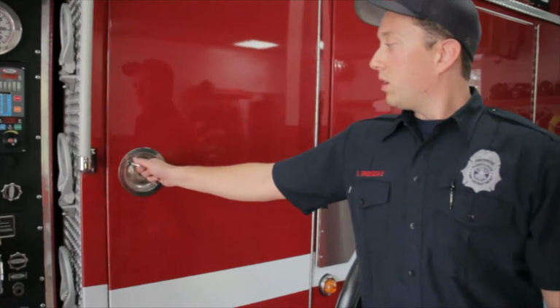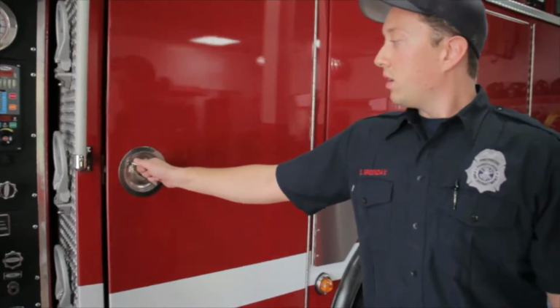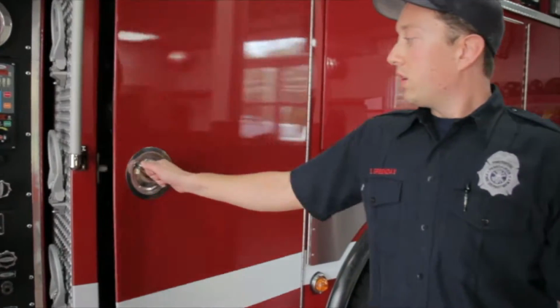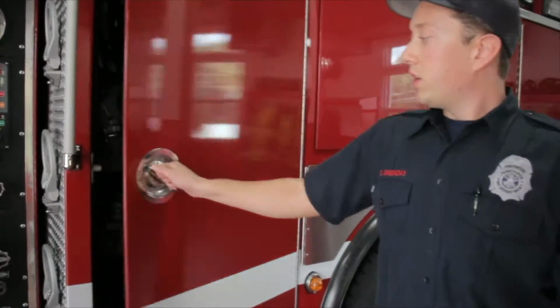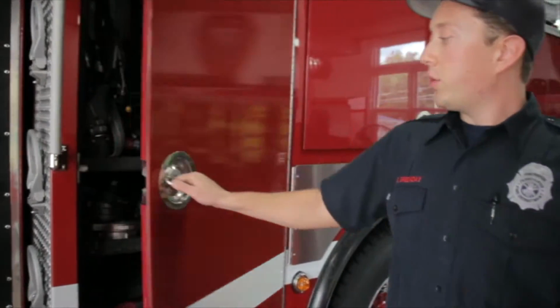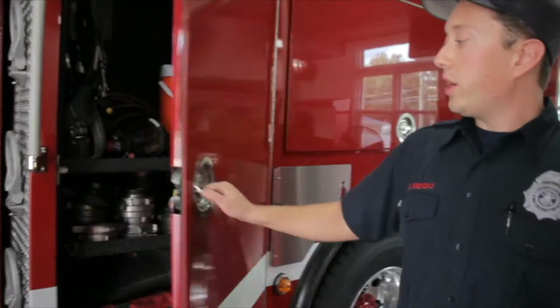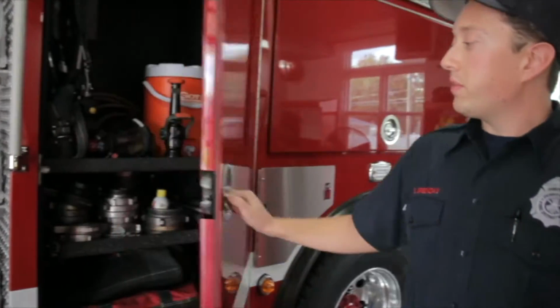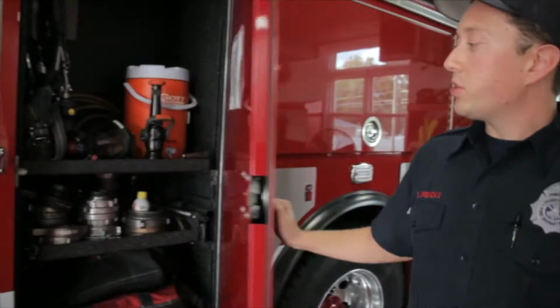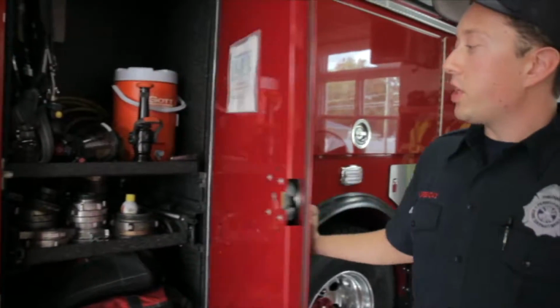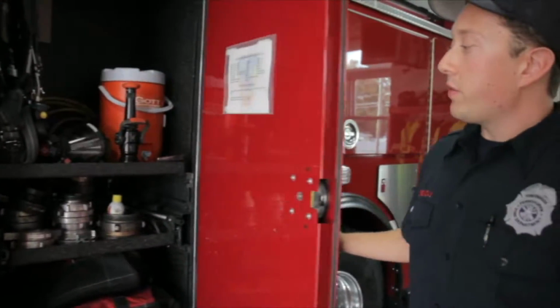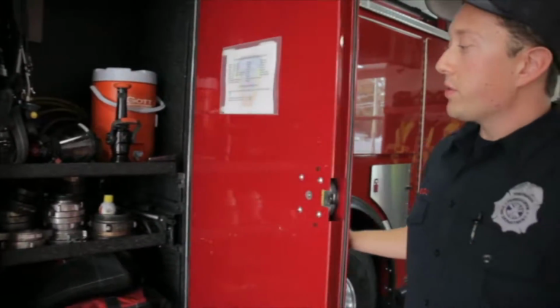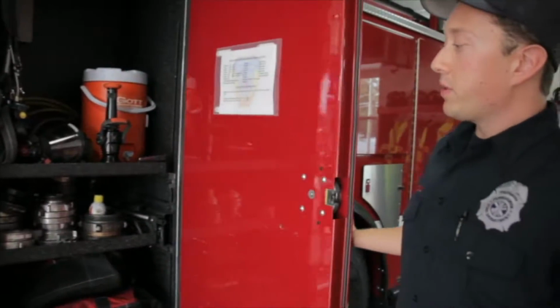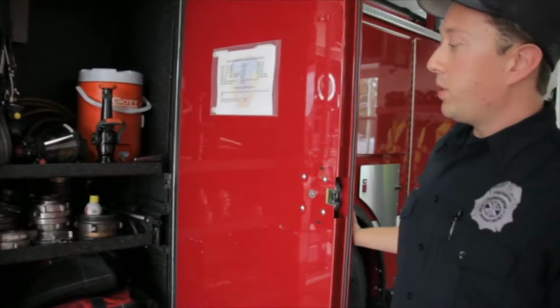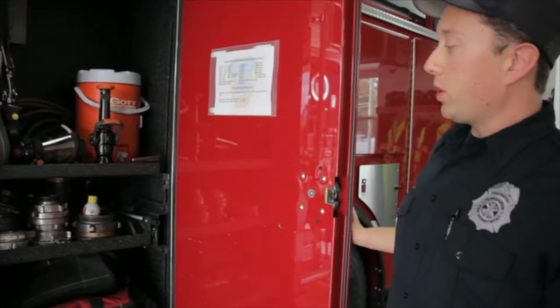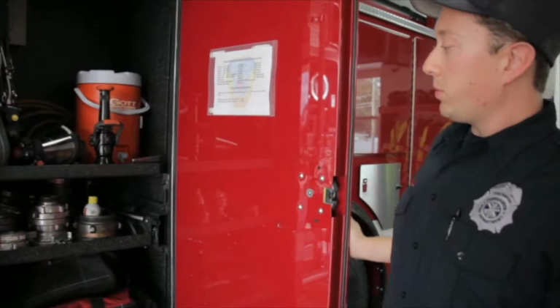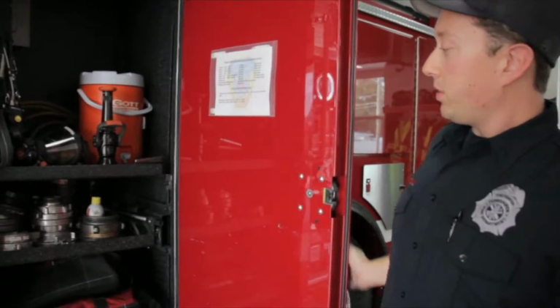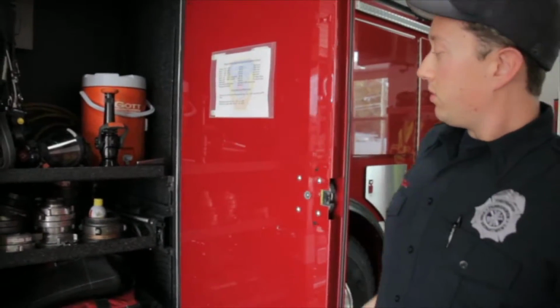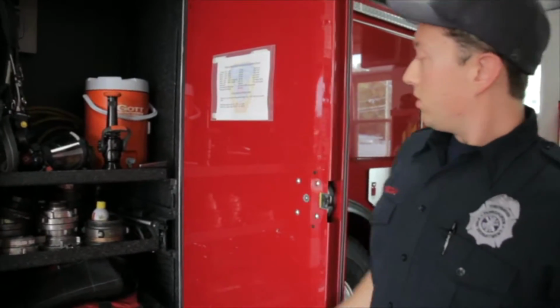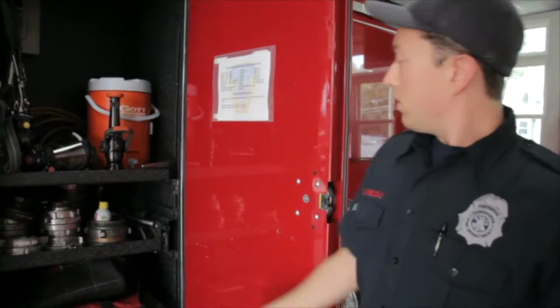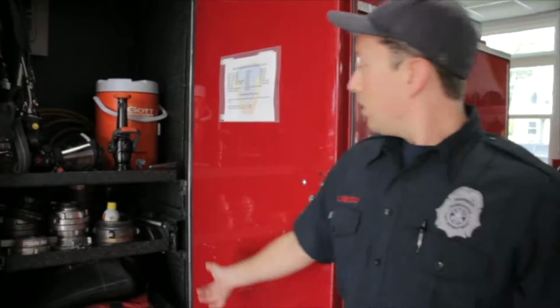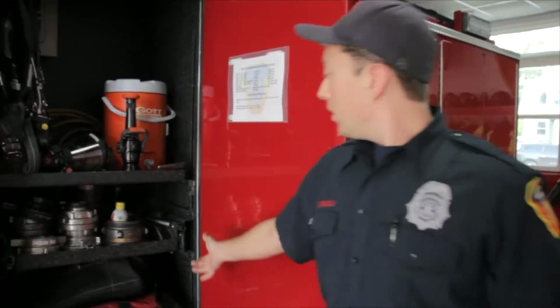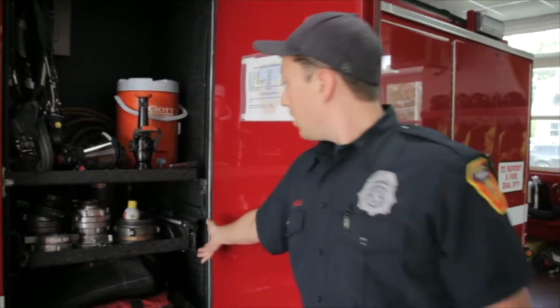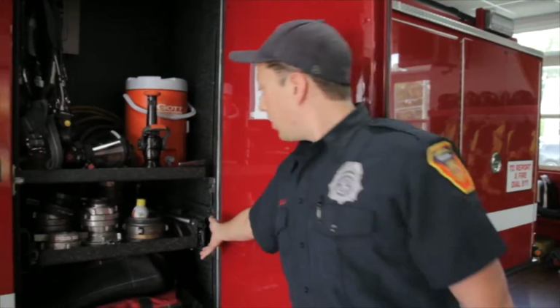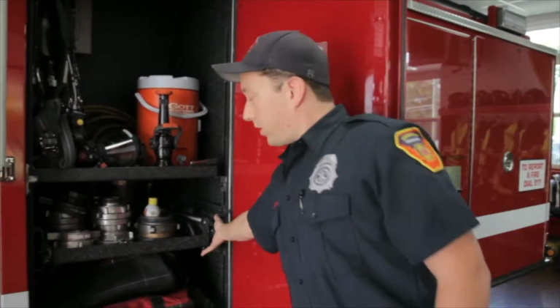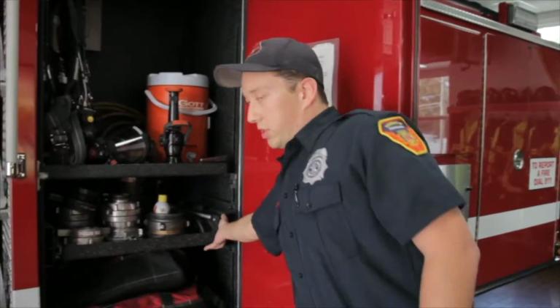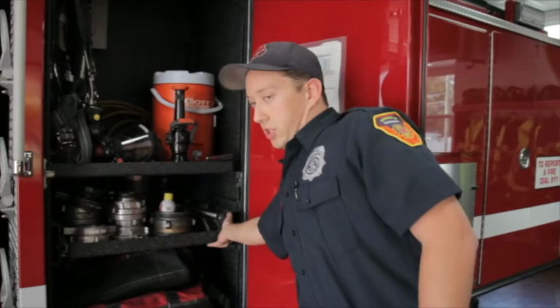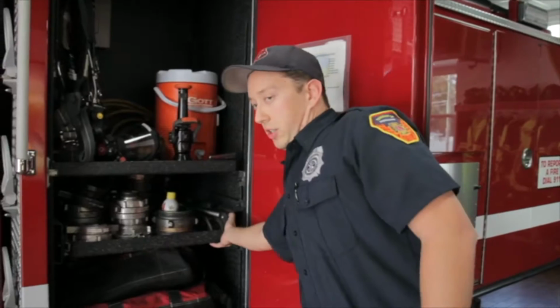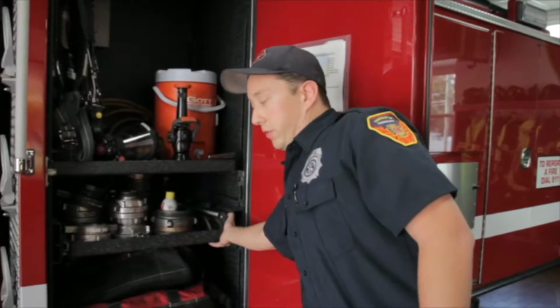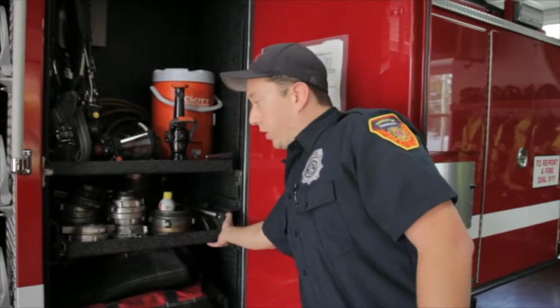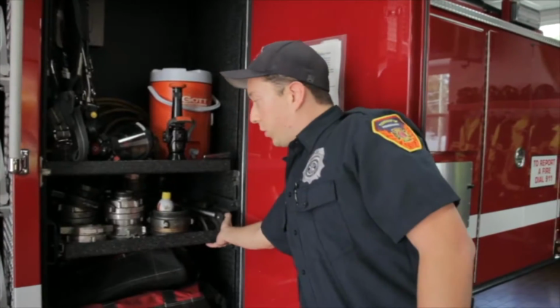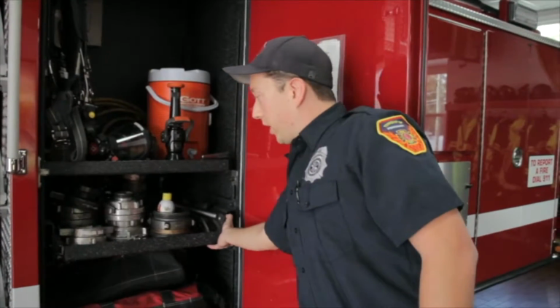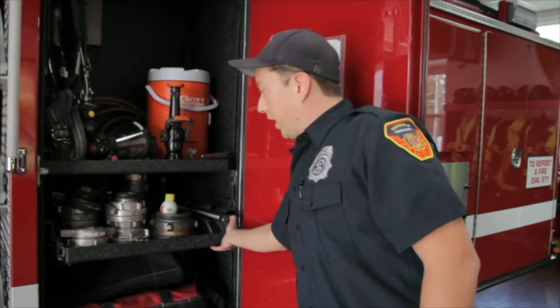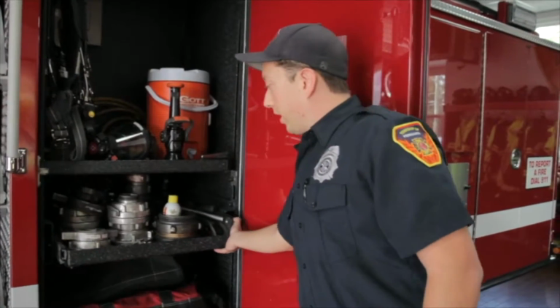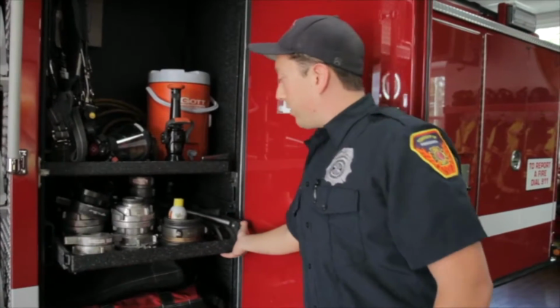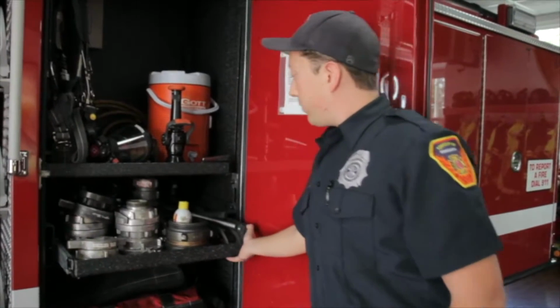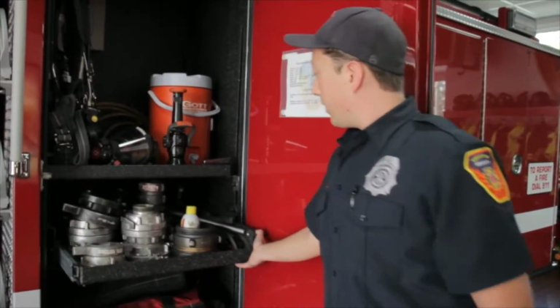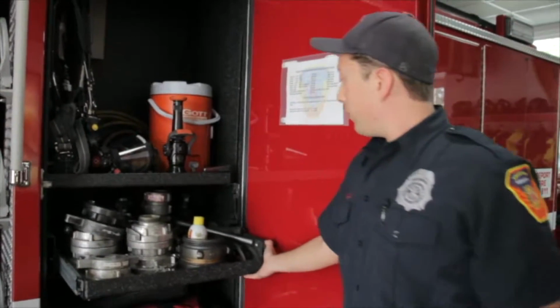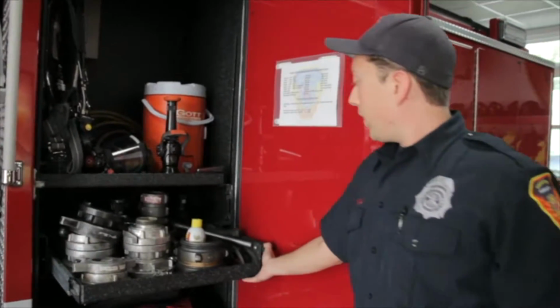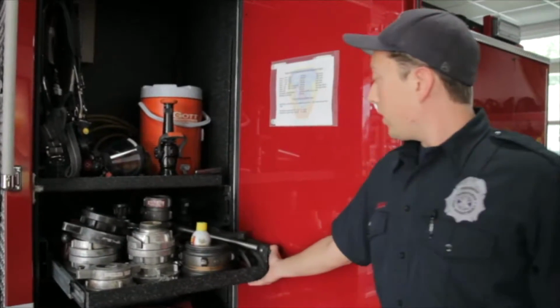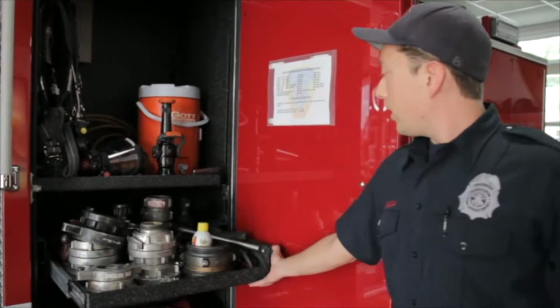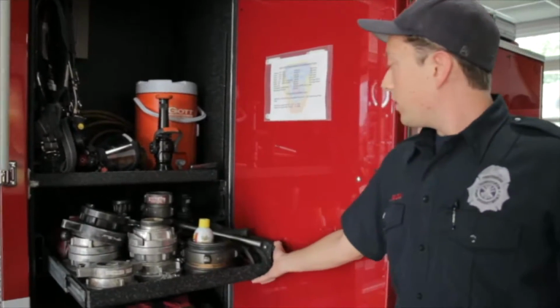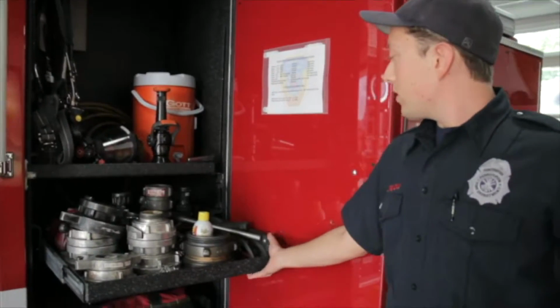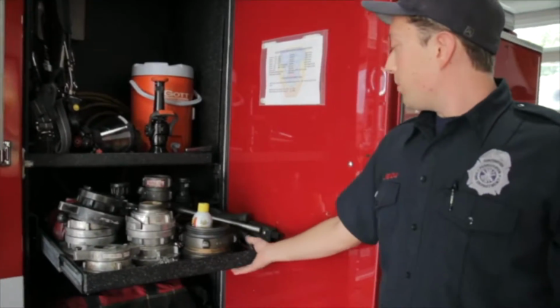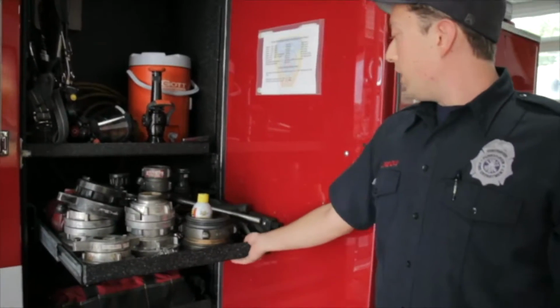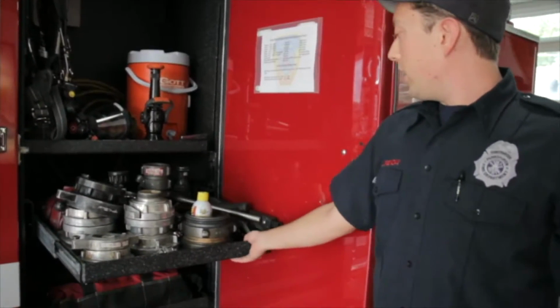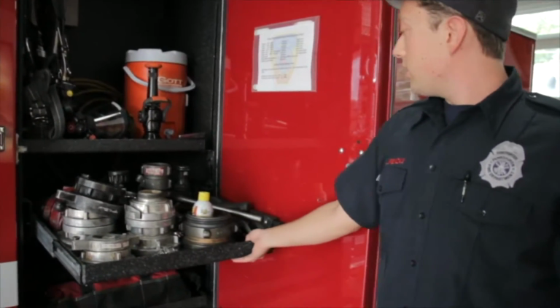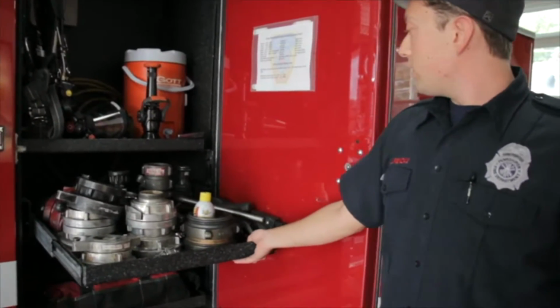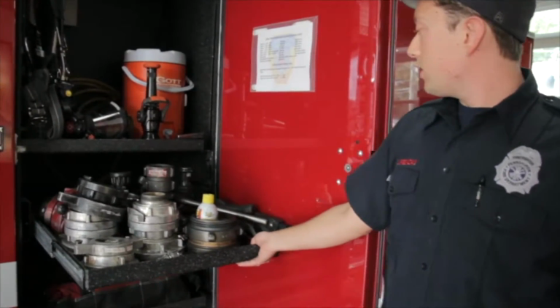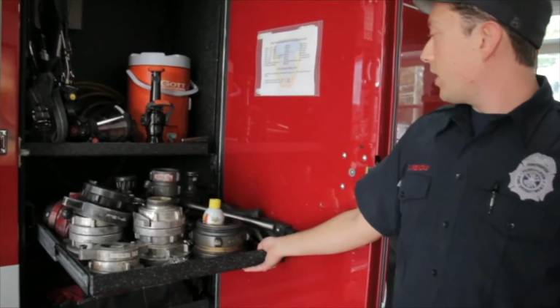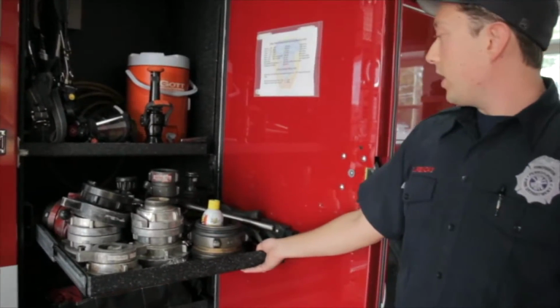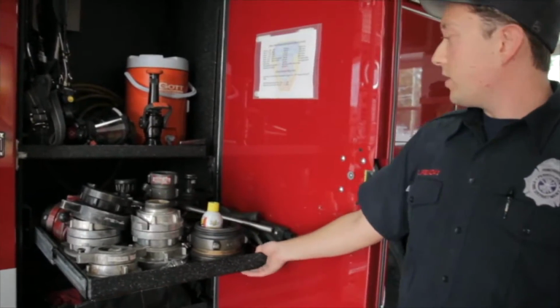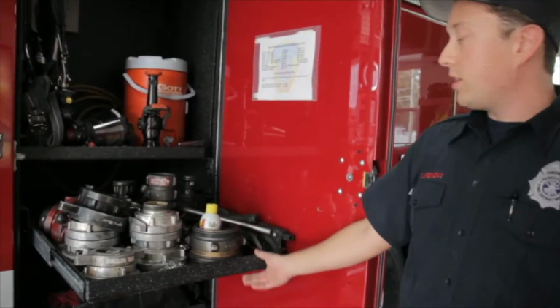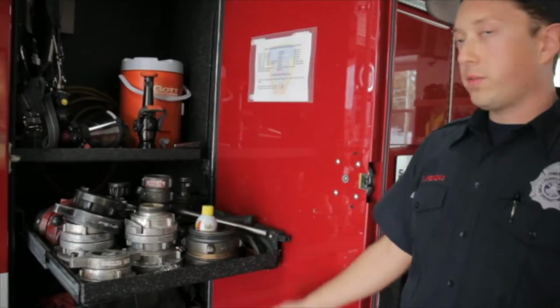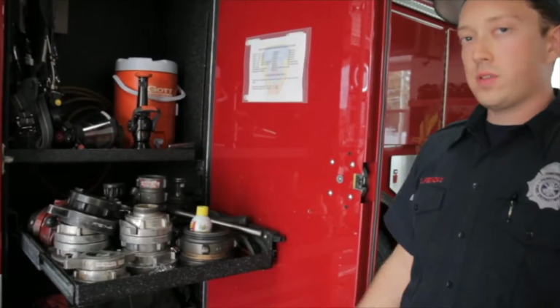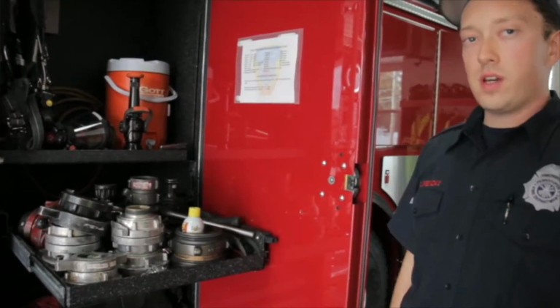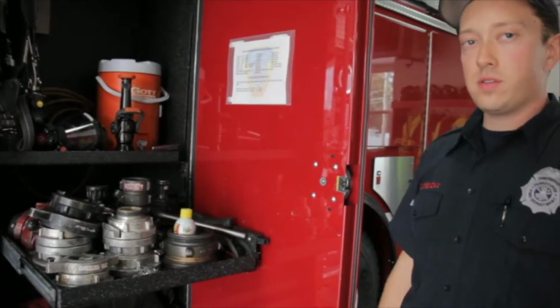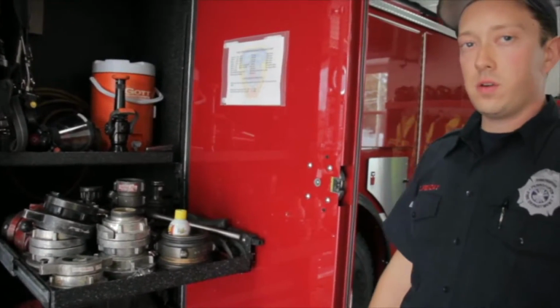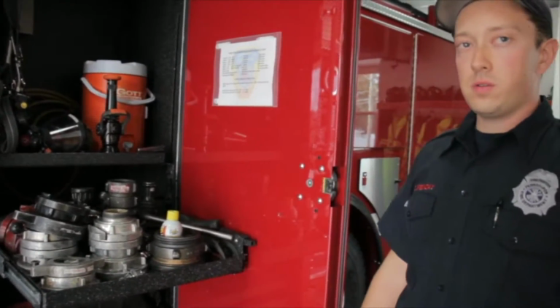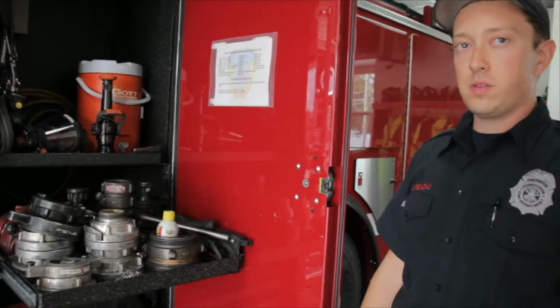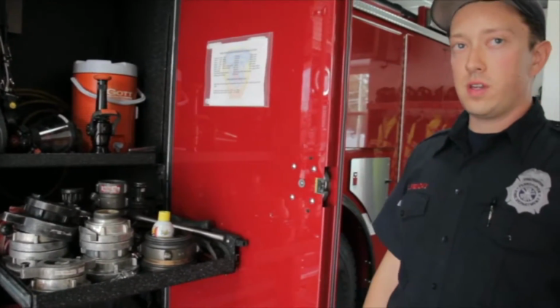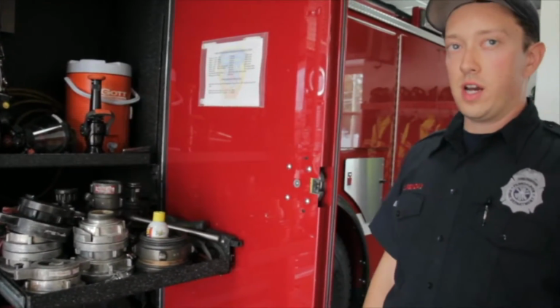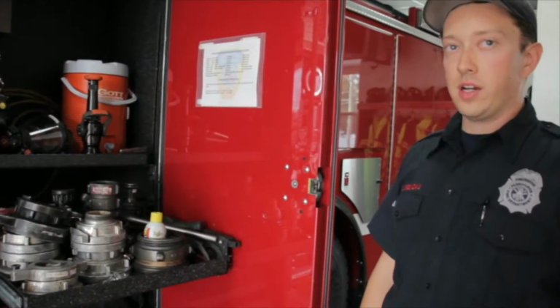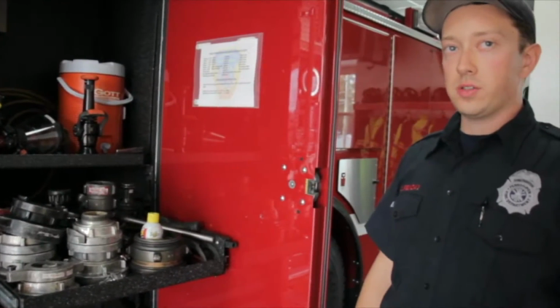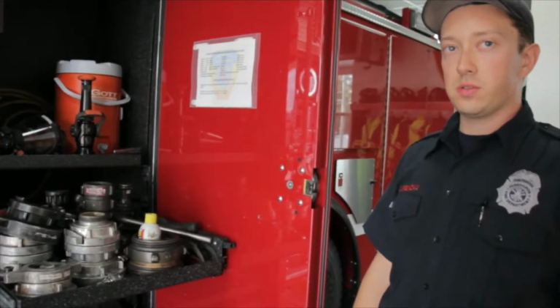Here we have the driver's compartment. On this shelf here we have the various appliances to connect to different size hoses and hydrants.